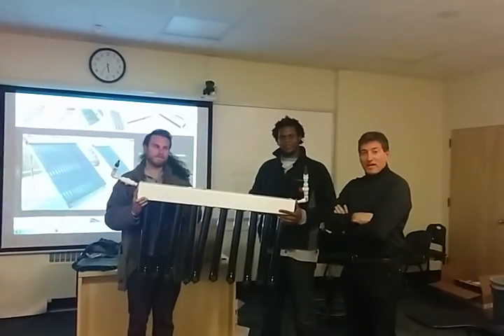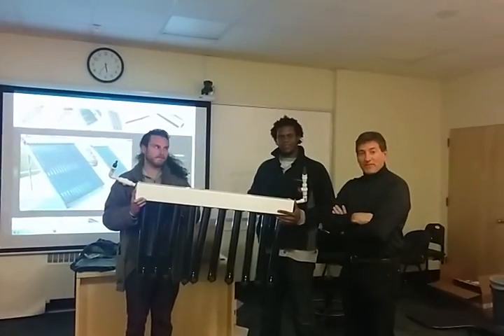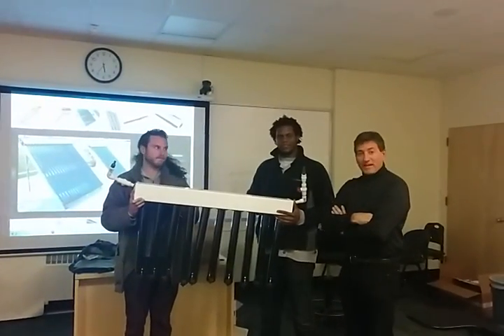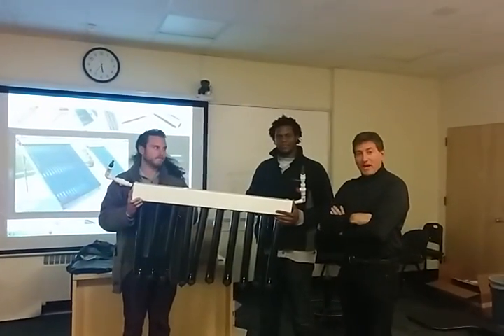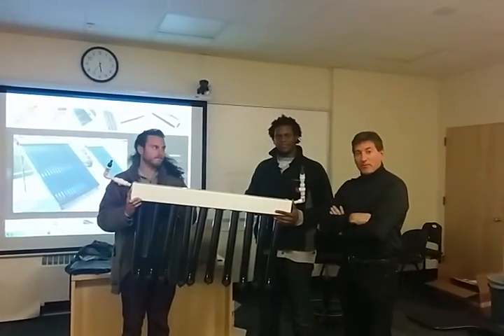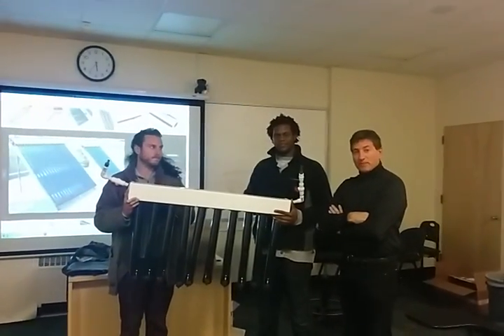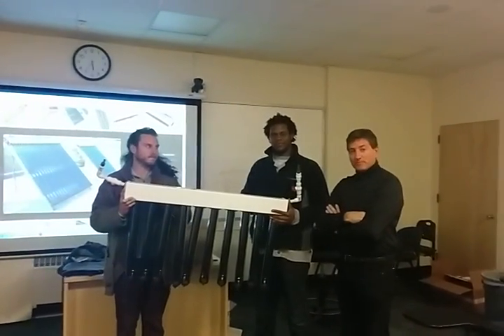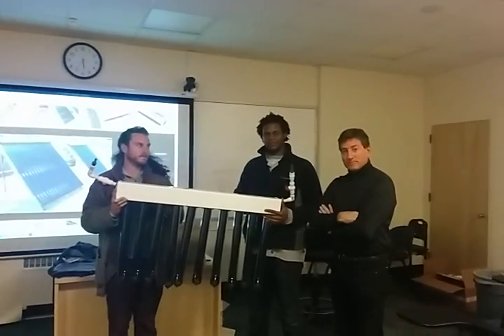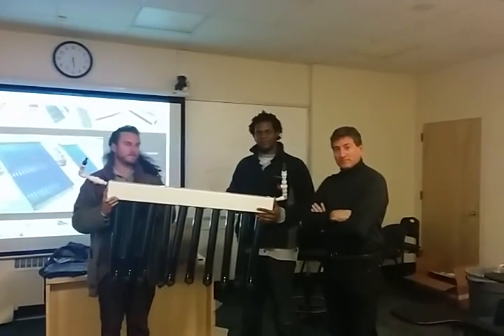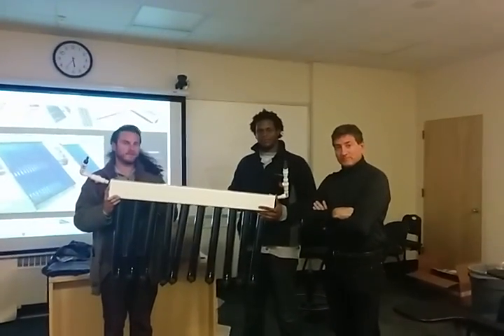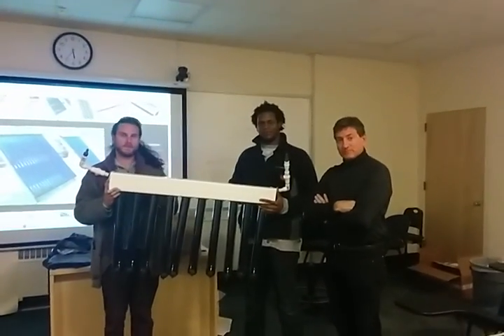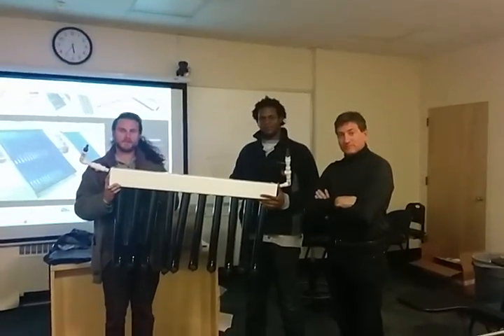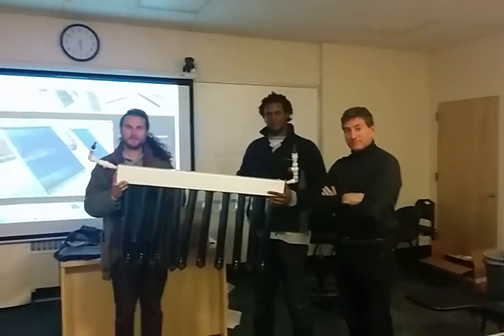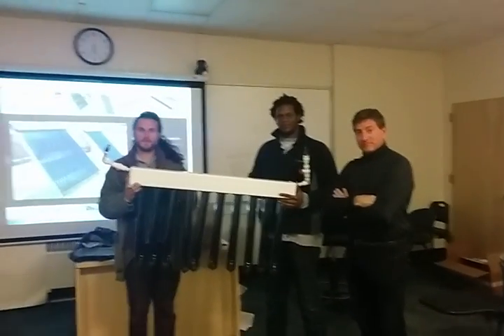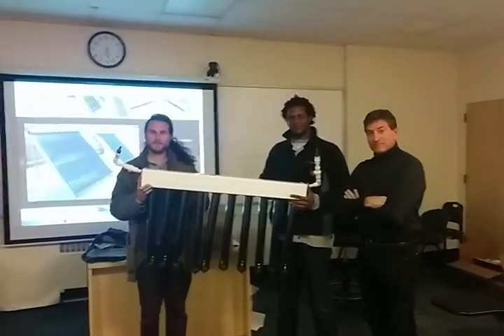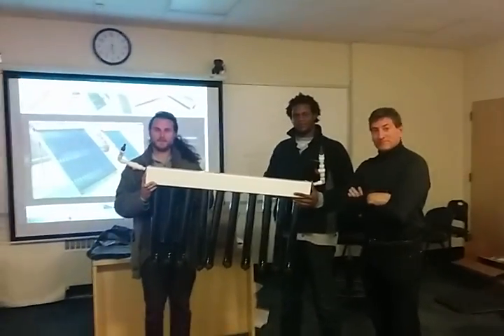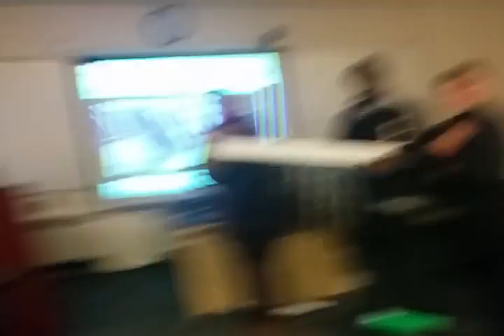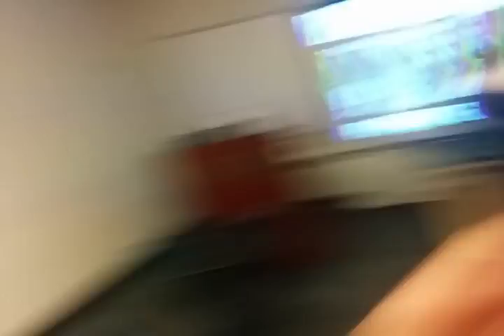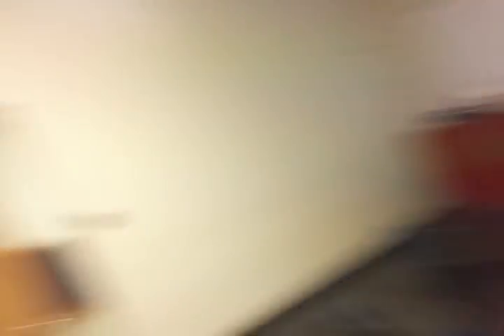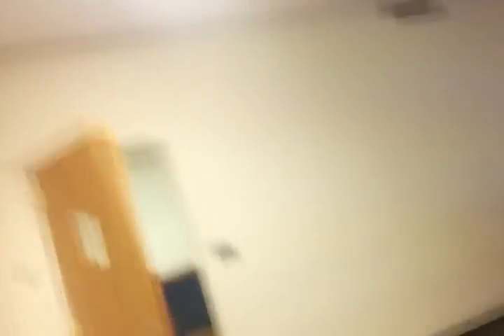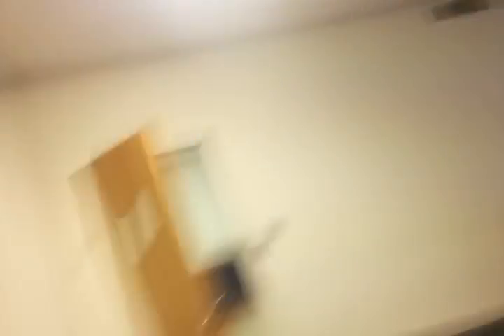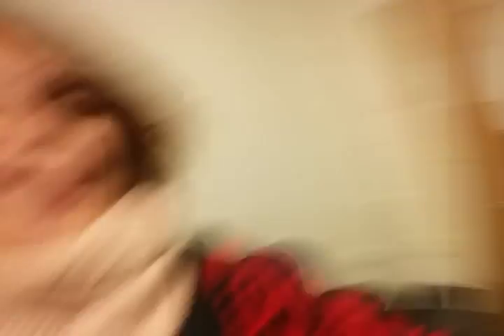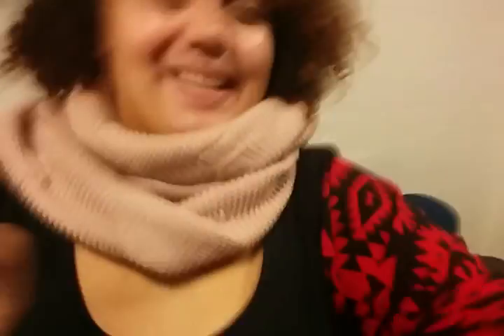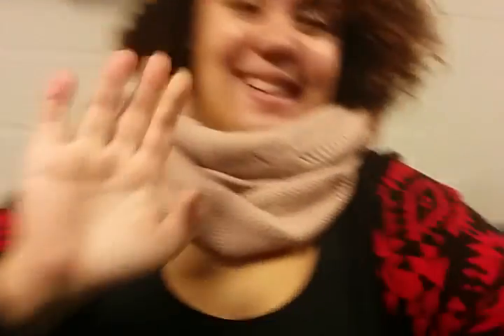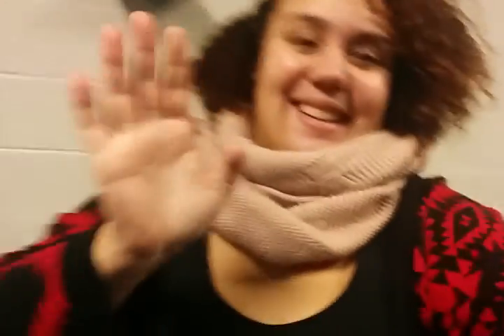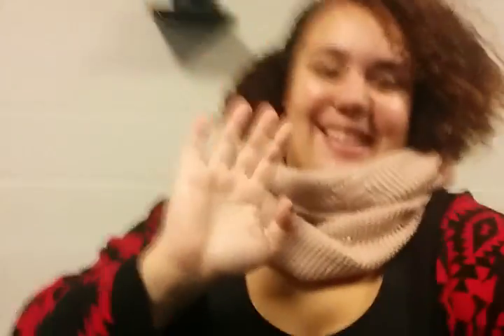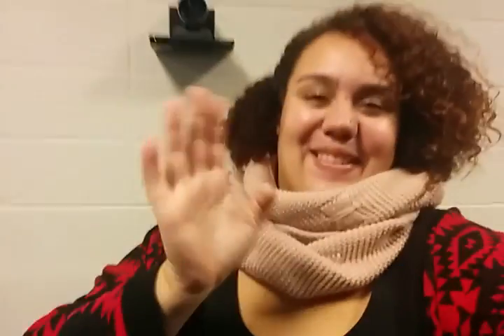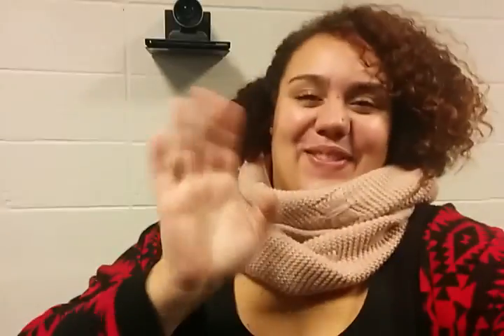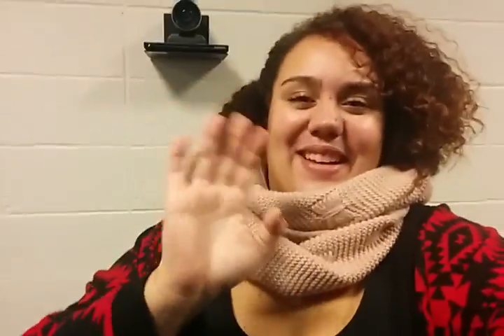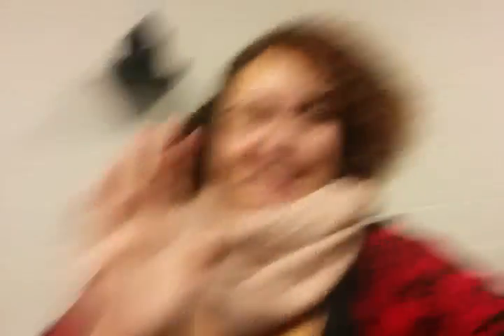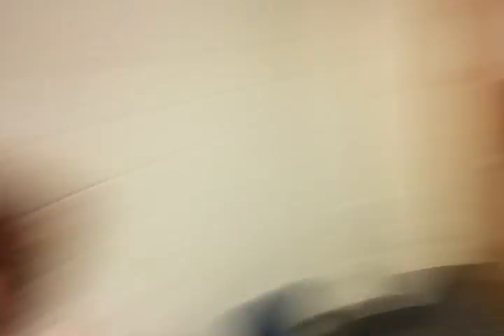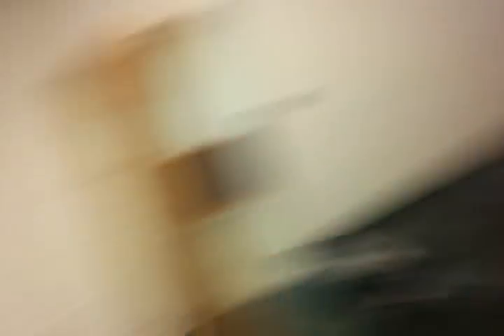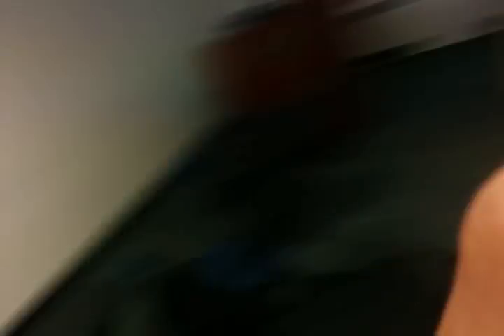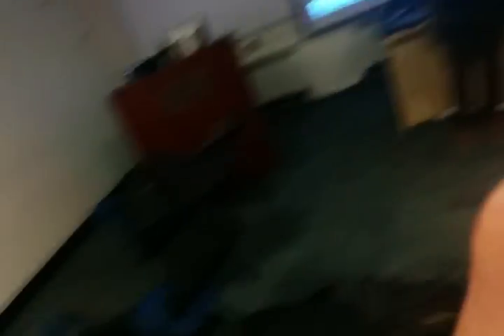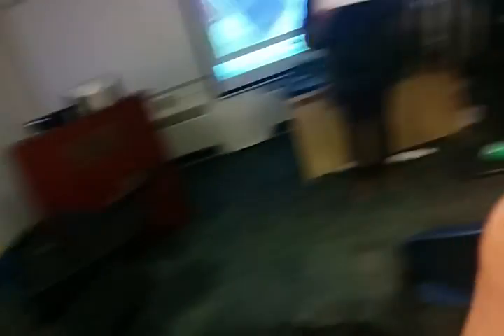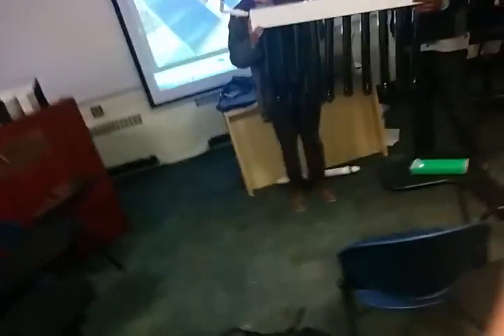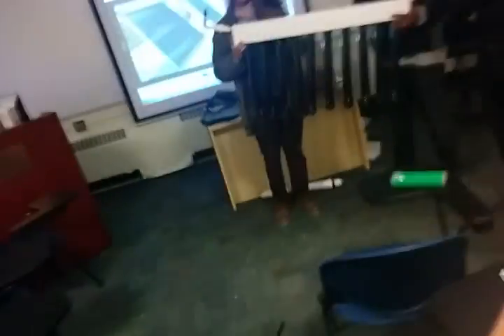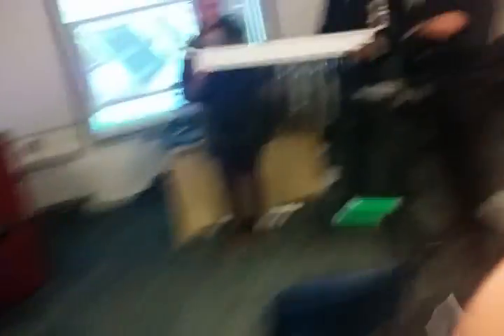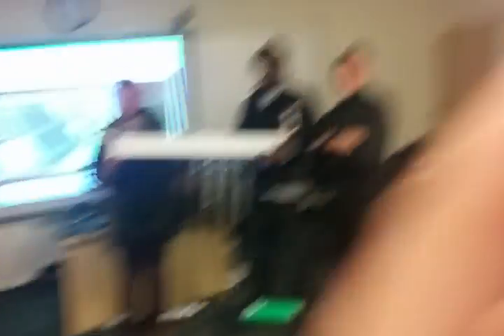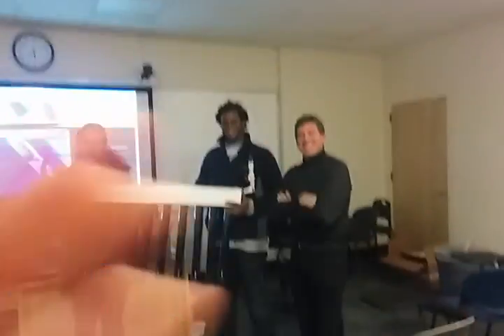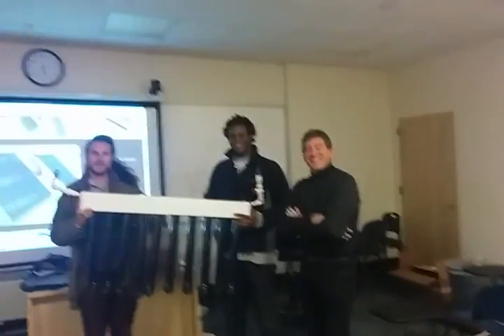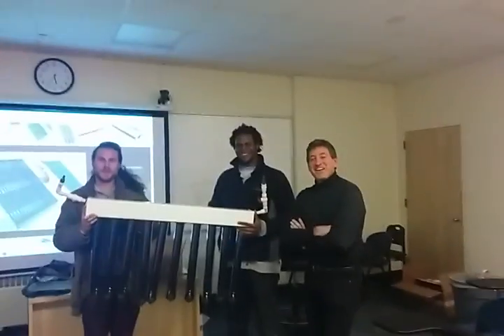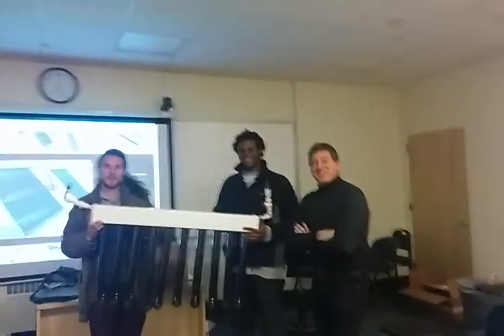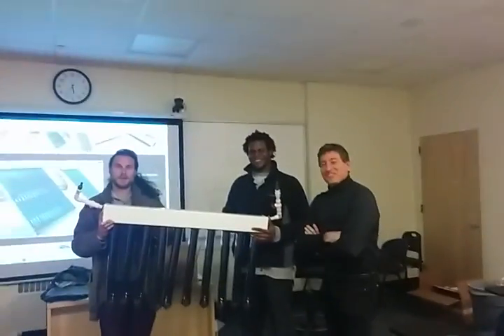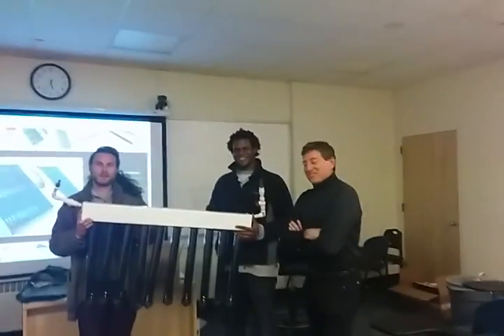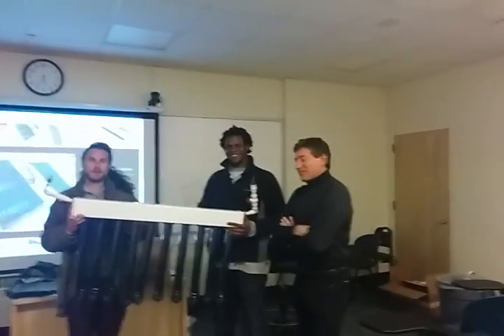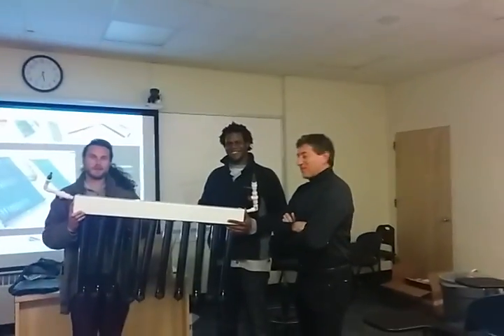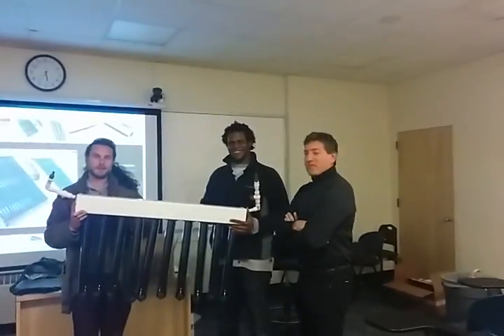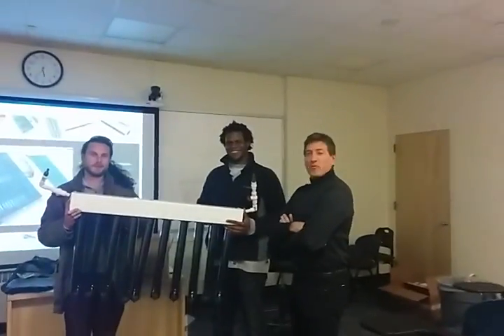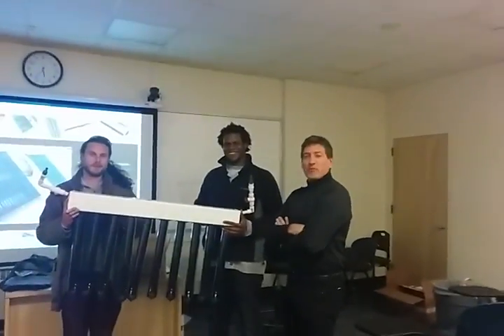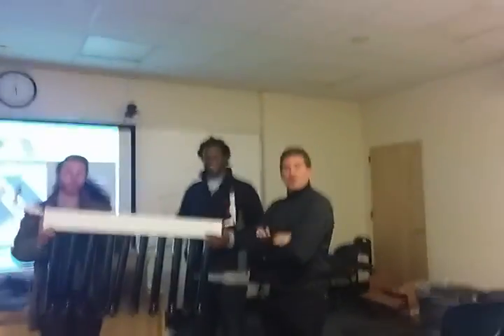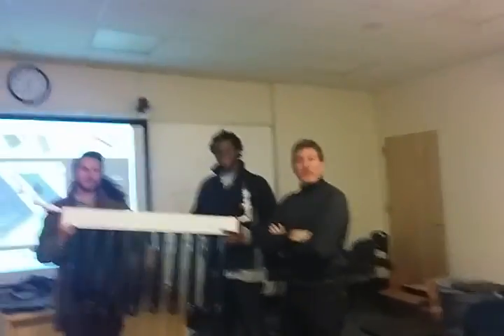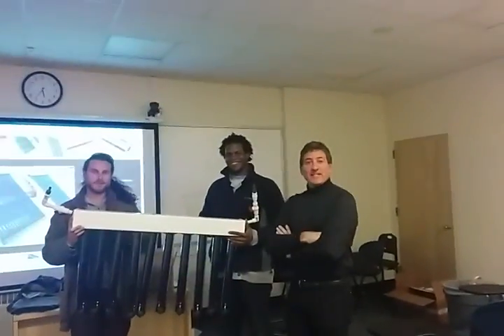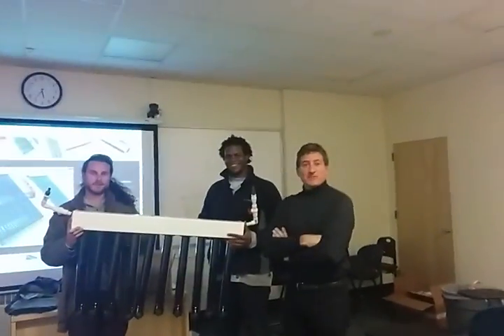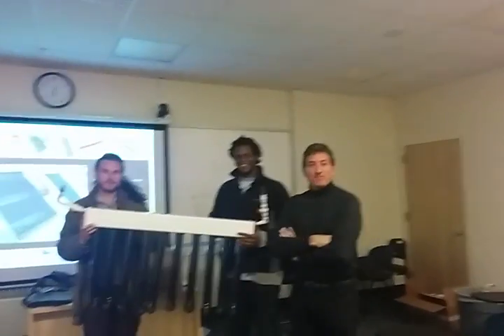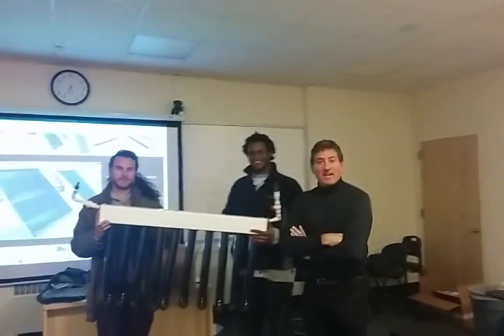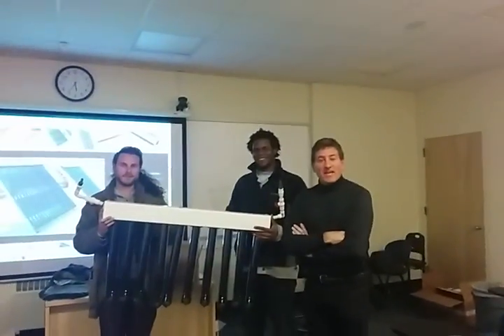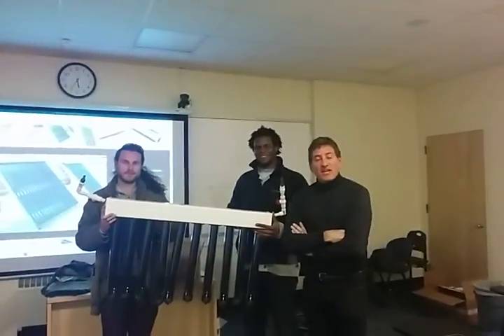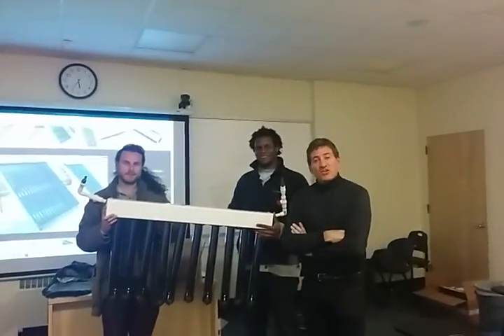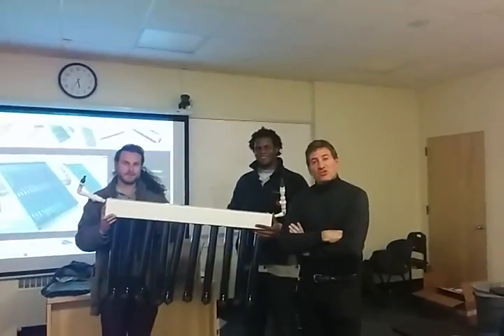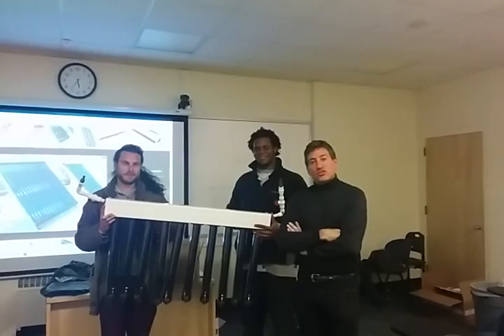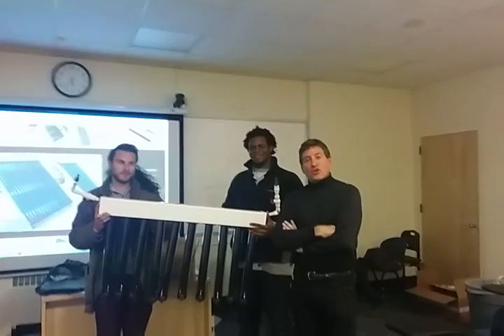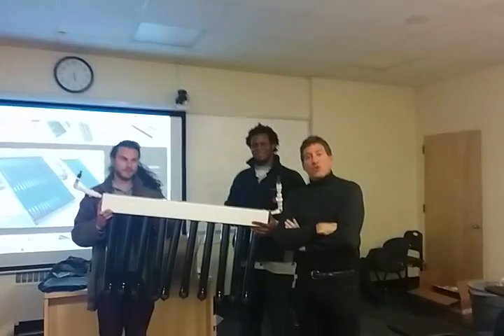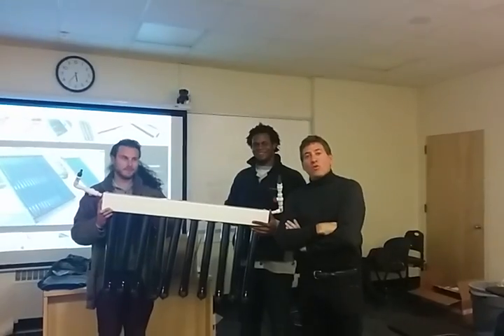And behind the camera? Hi! Faith. Faith Marie Rodriguez. So, we are here inventing, as we often do...